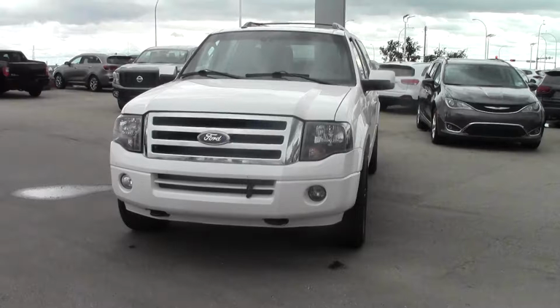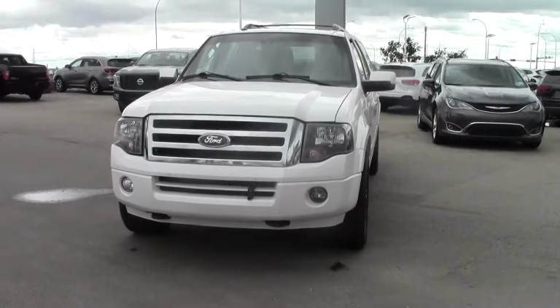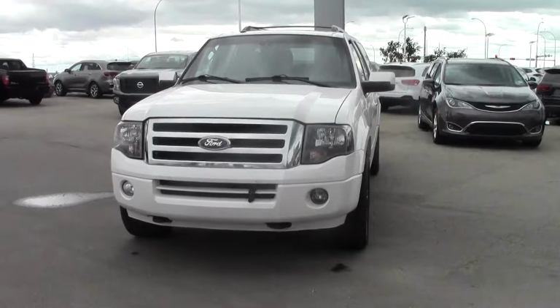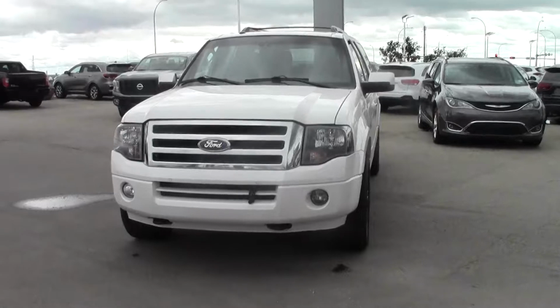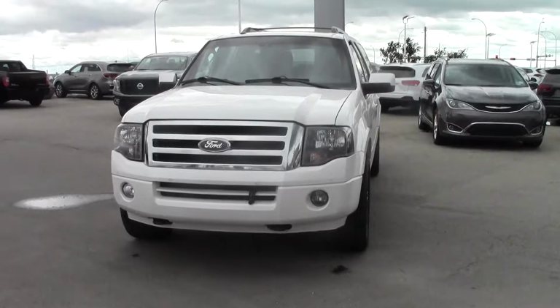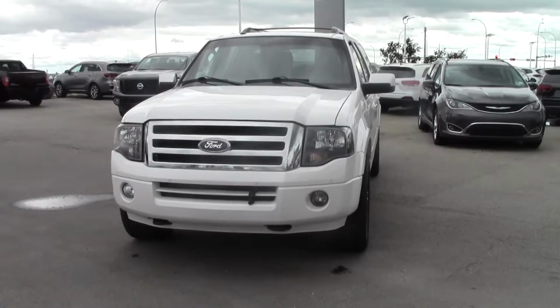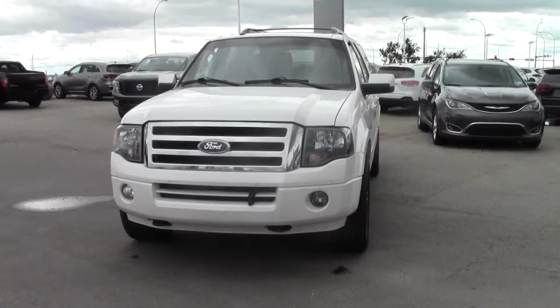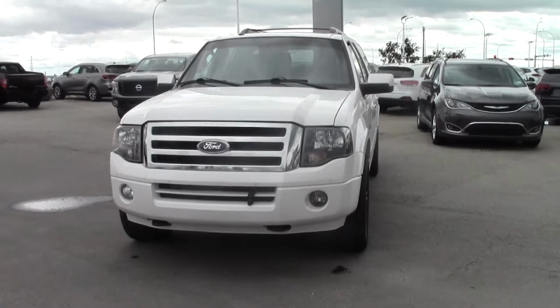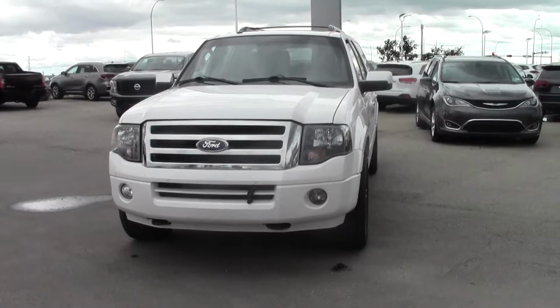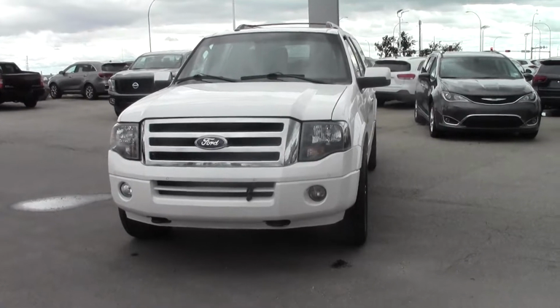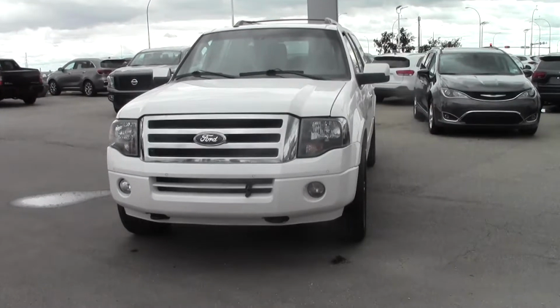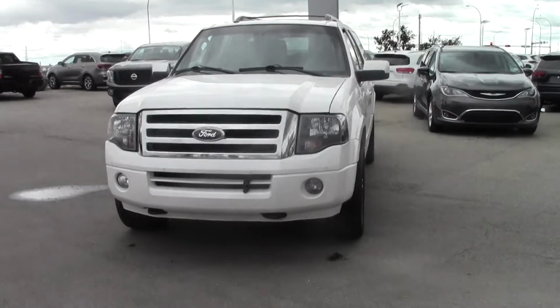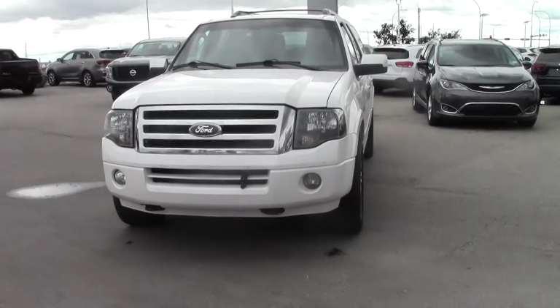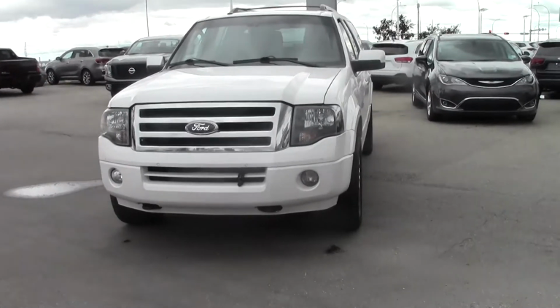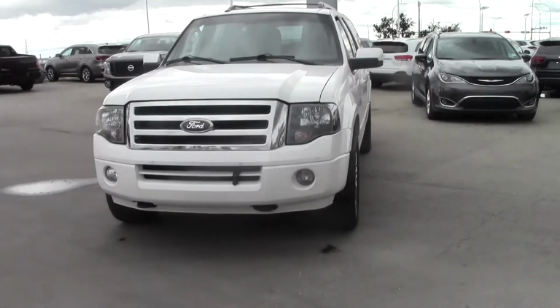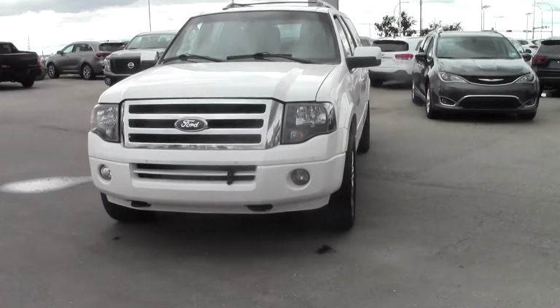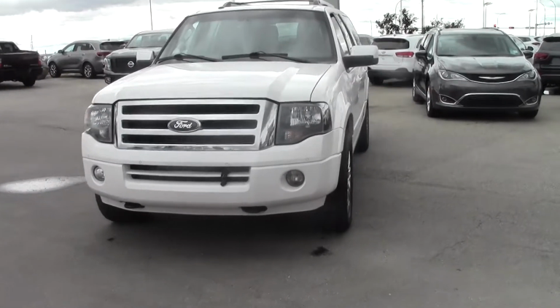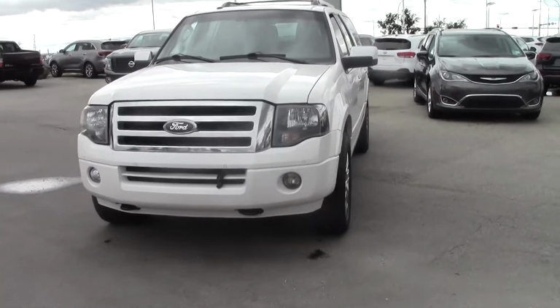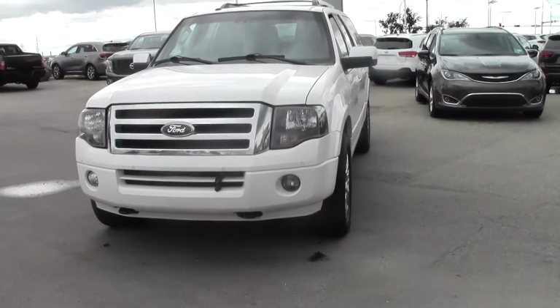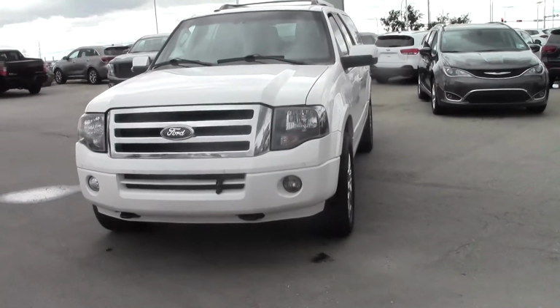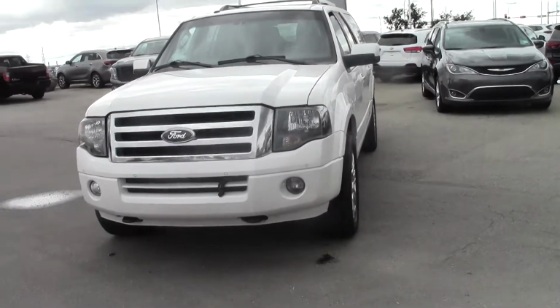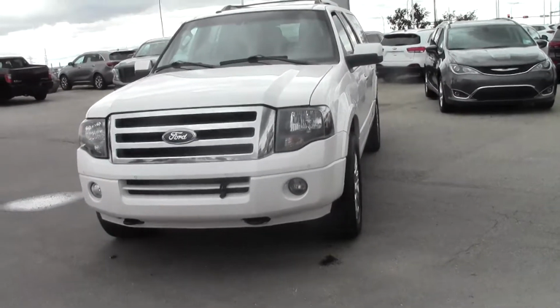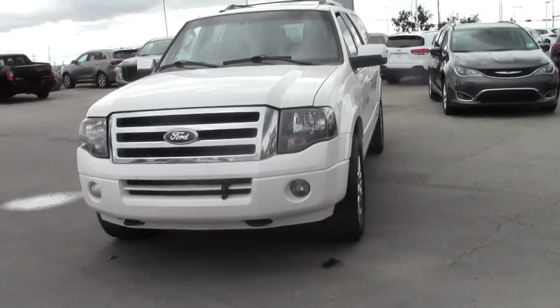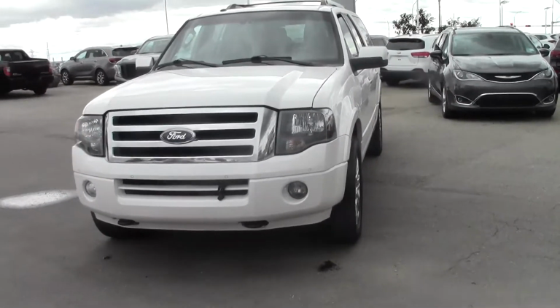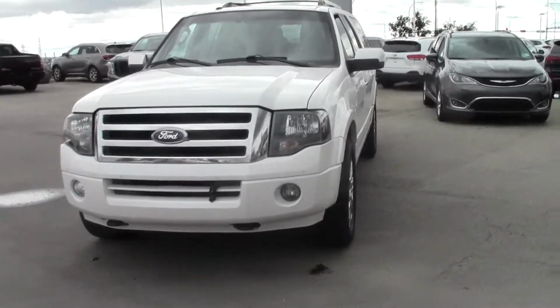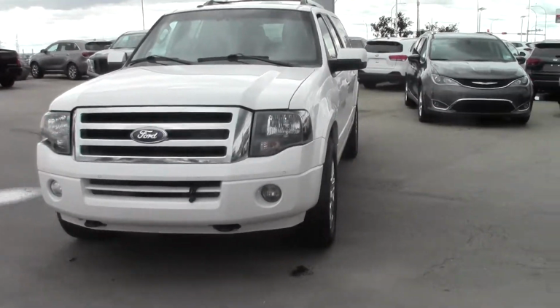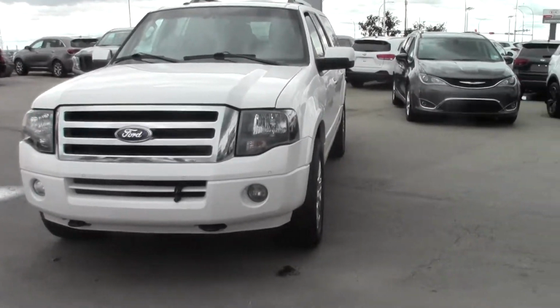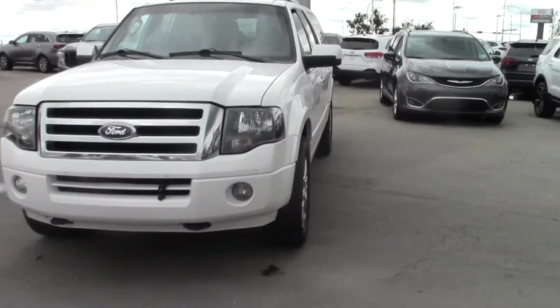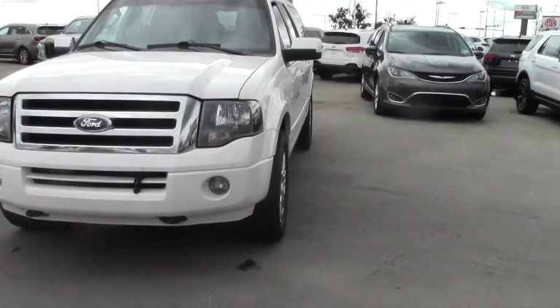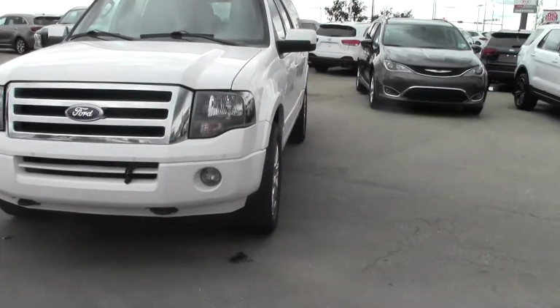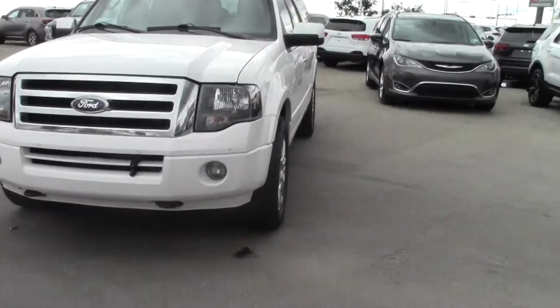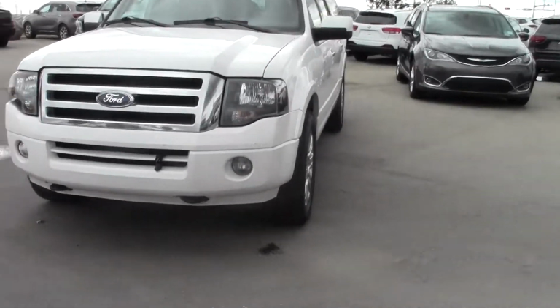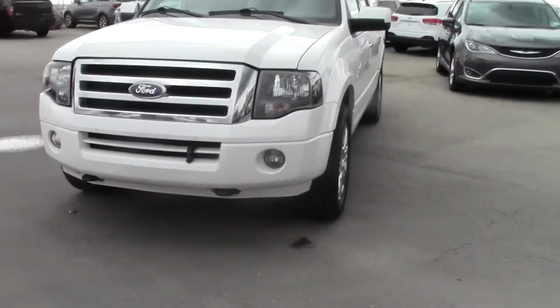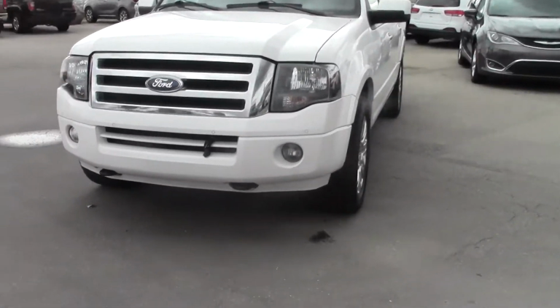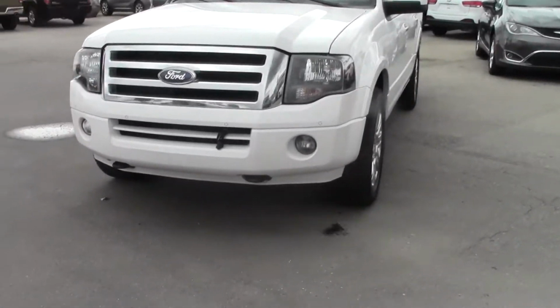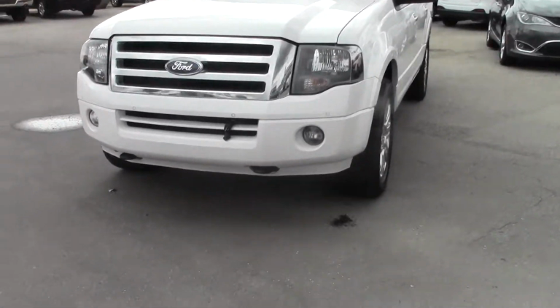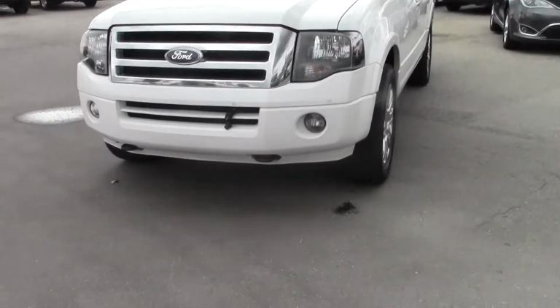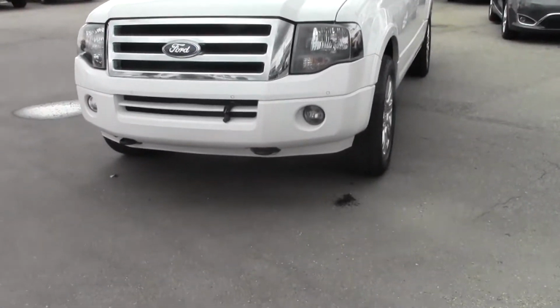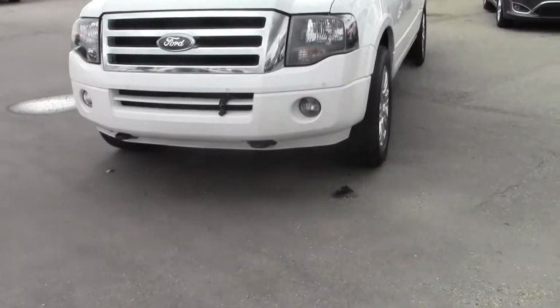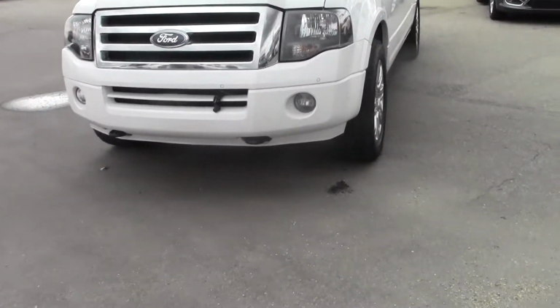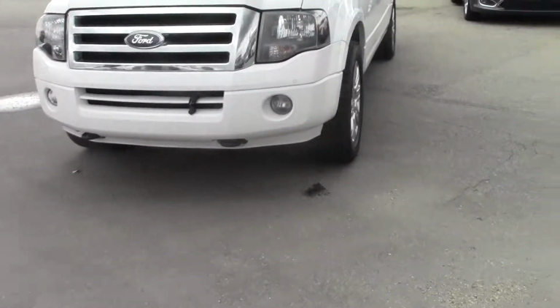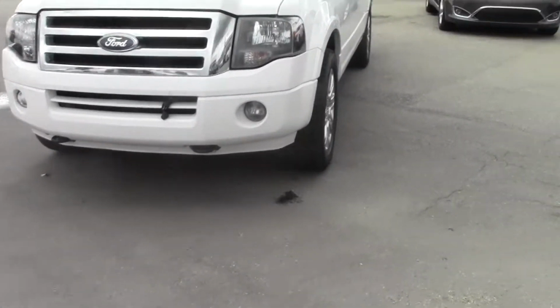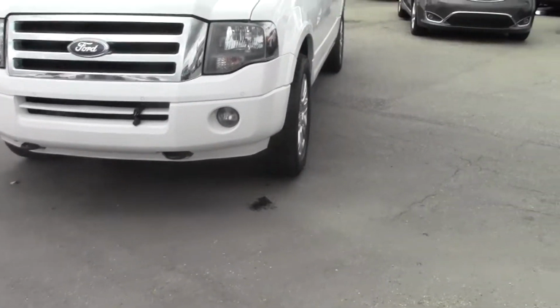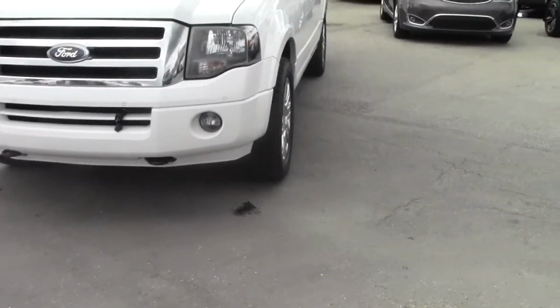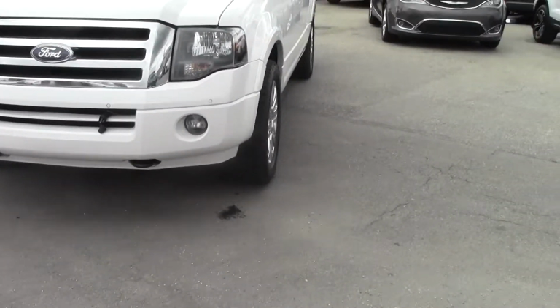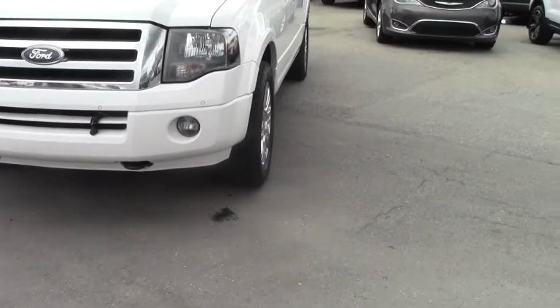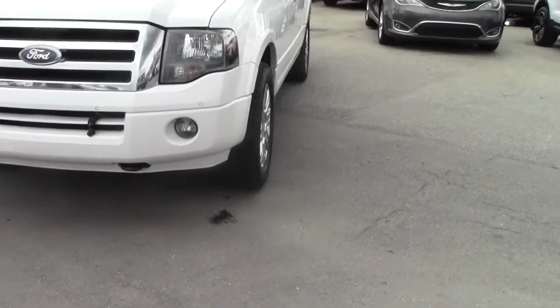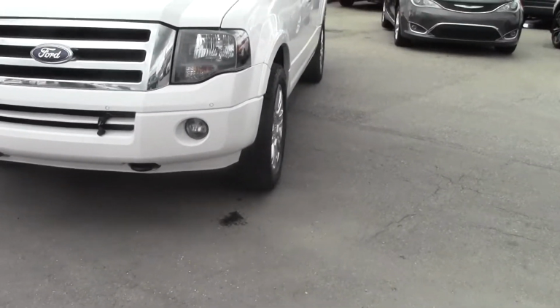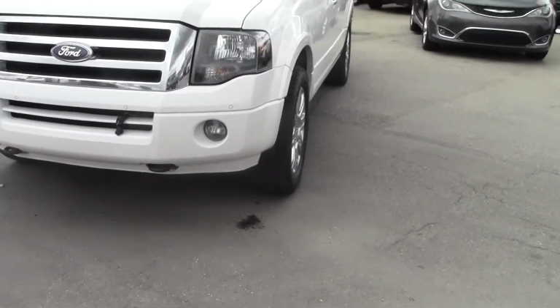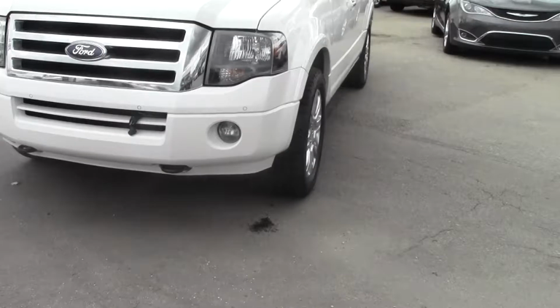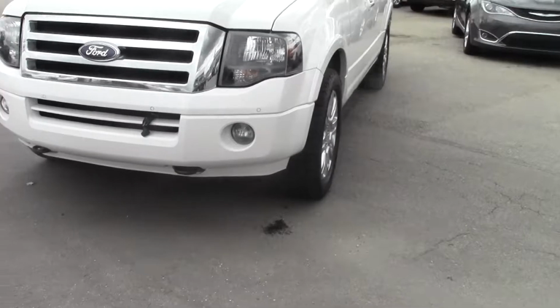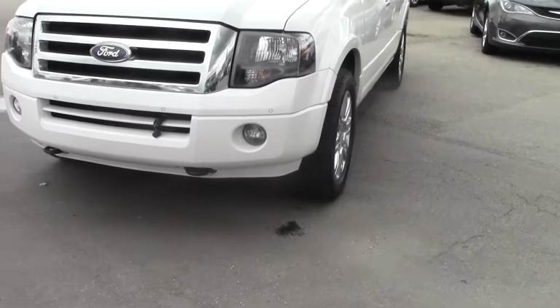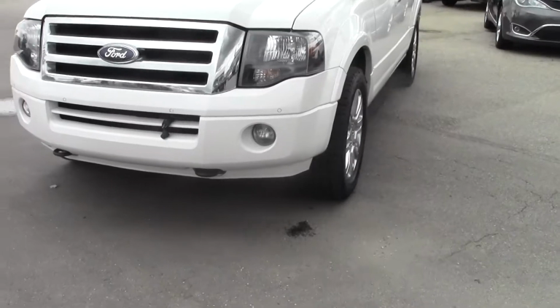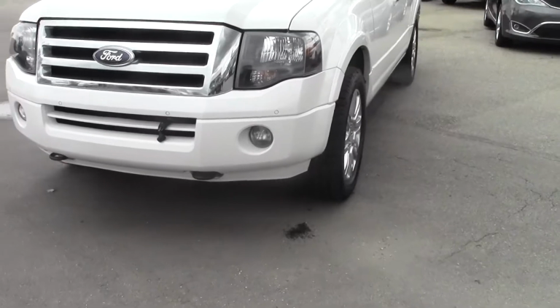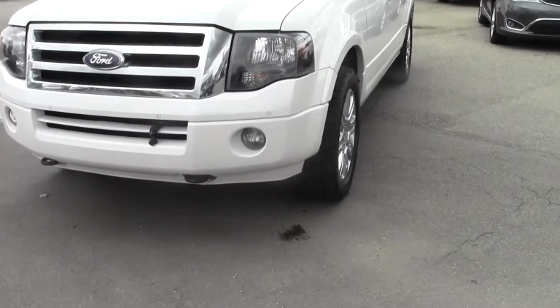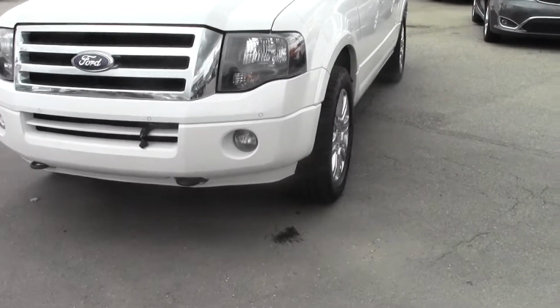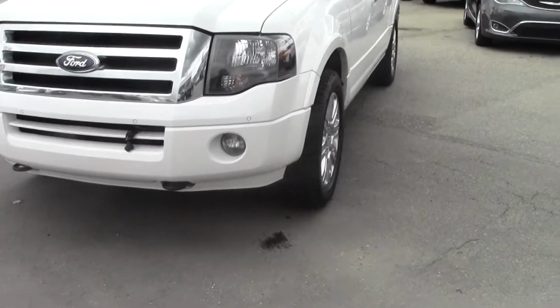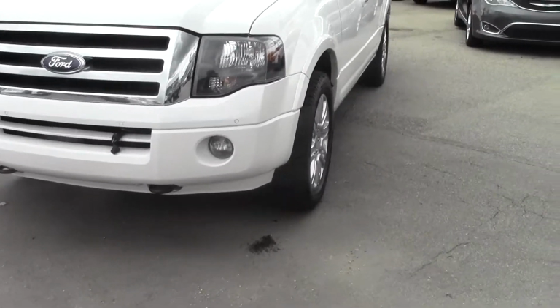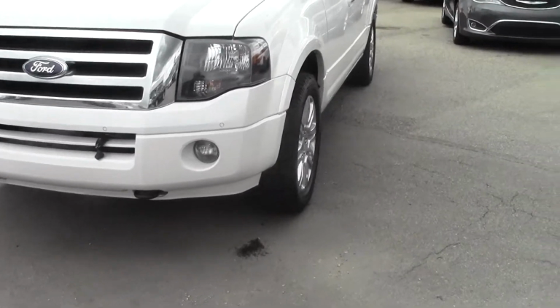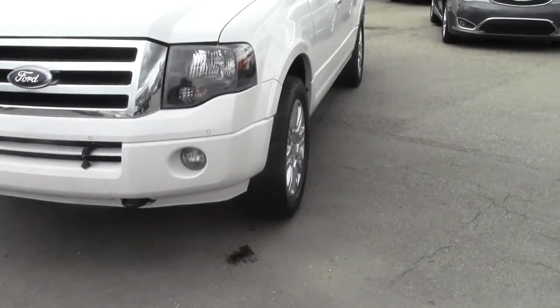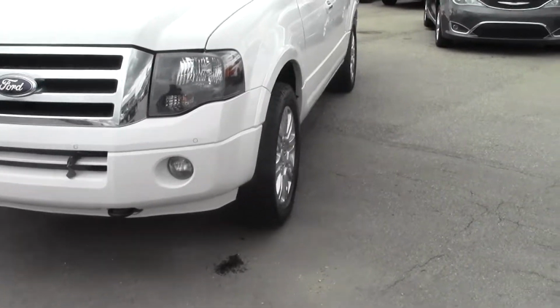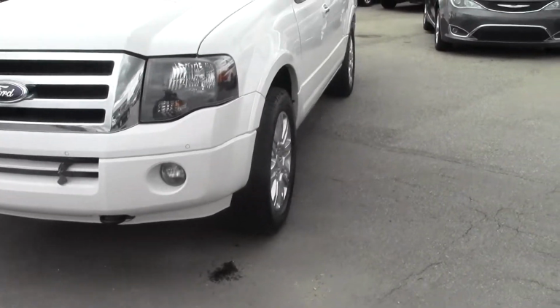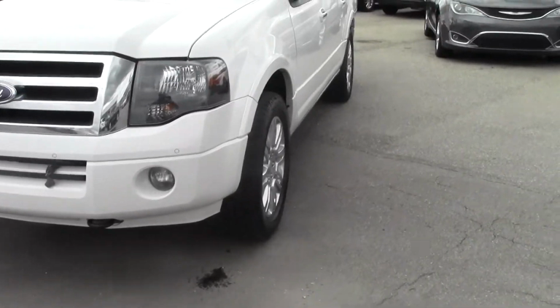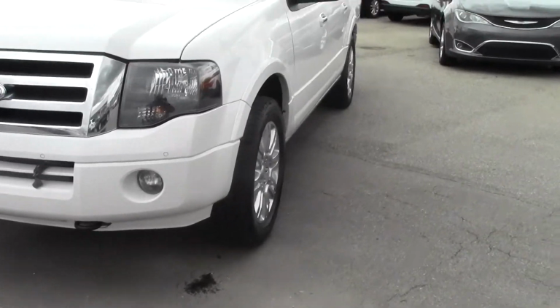Hi Aliyah, it's Mark Jay here from Sherwood Nissan. This is the Expedition that you inquired on in 2014.